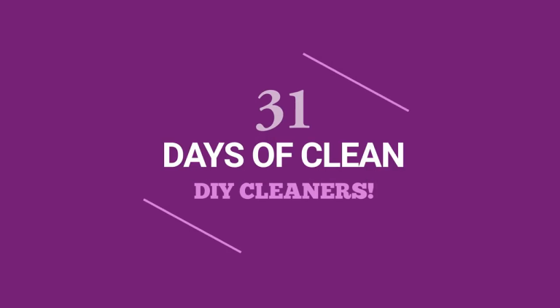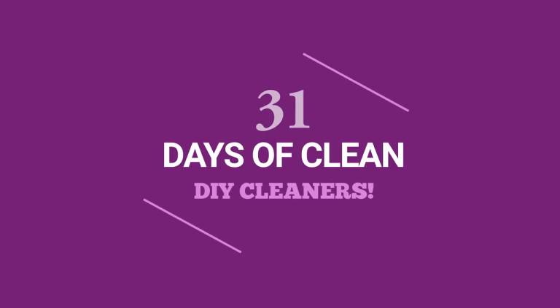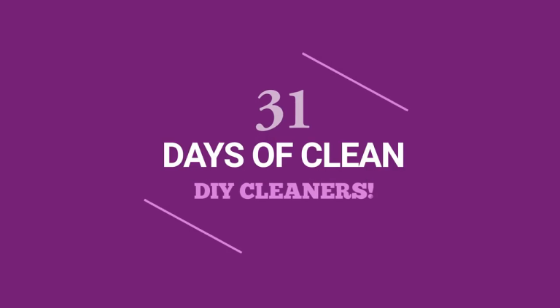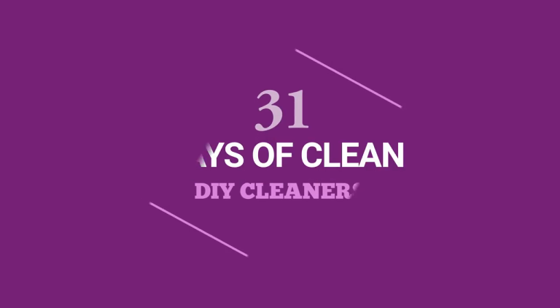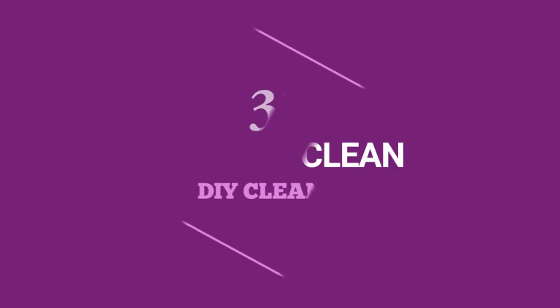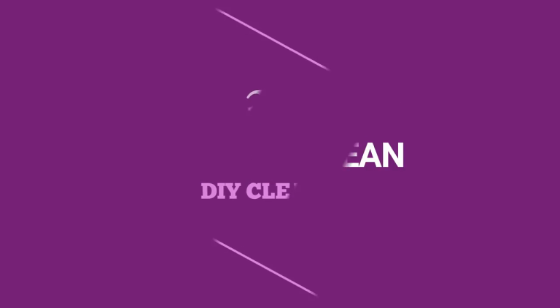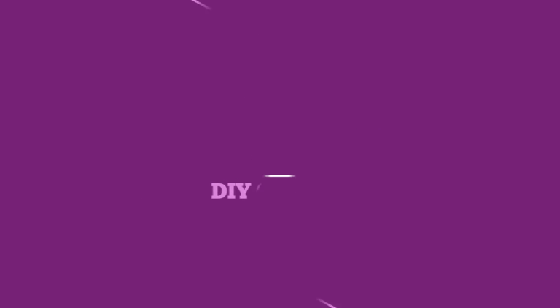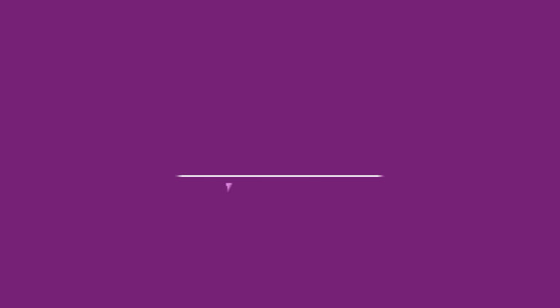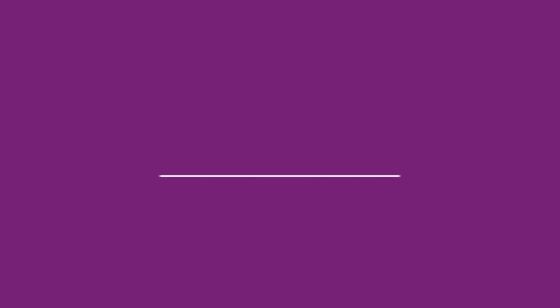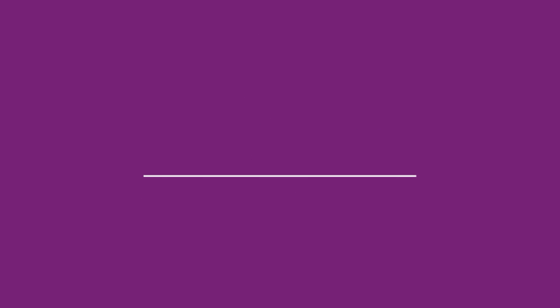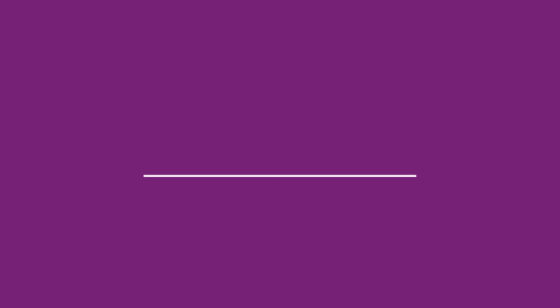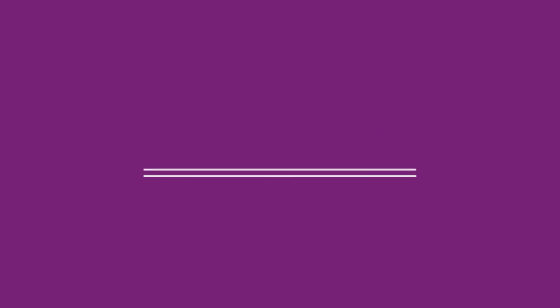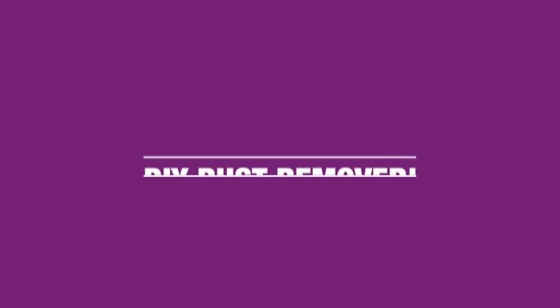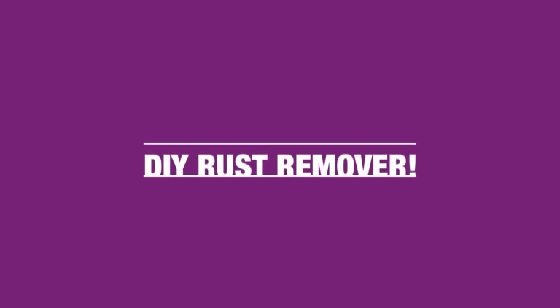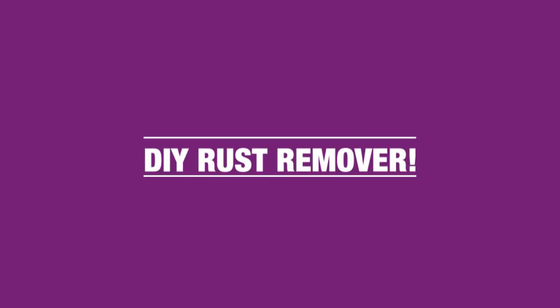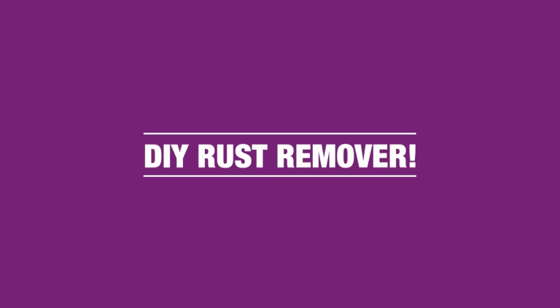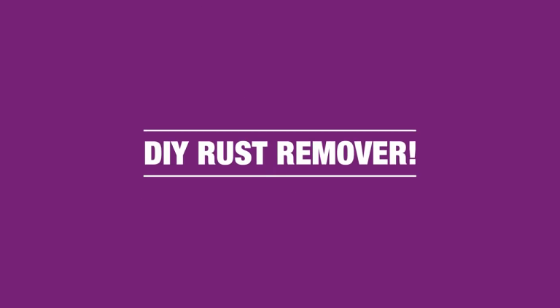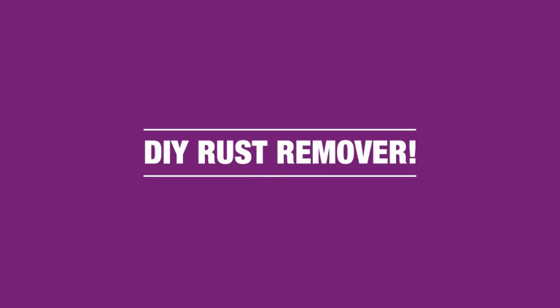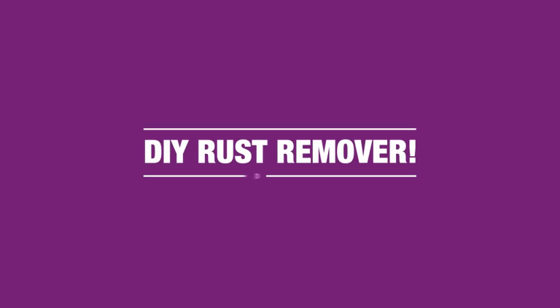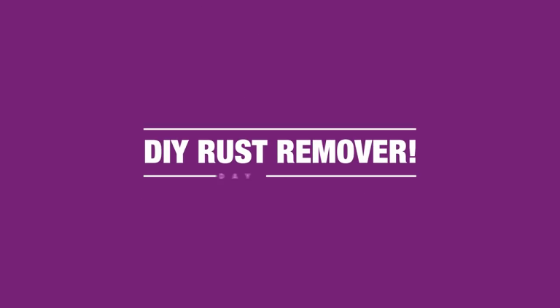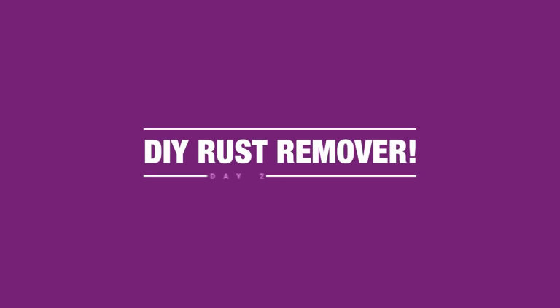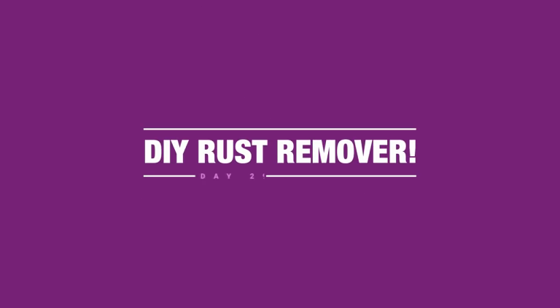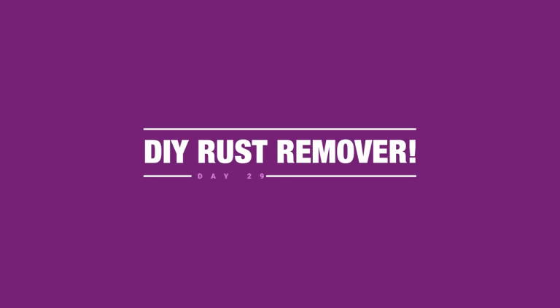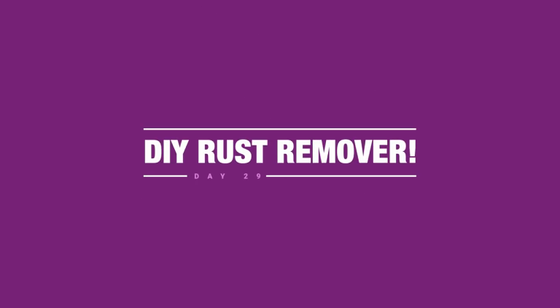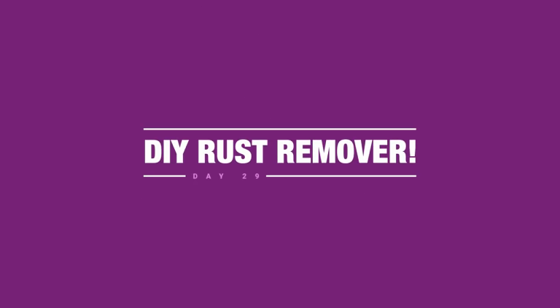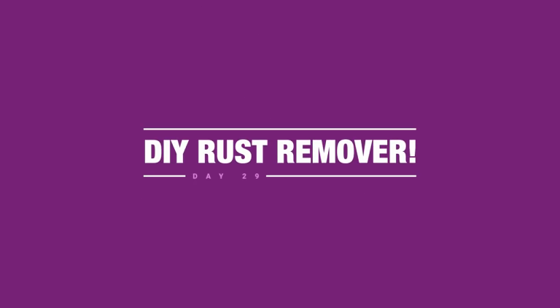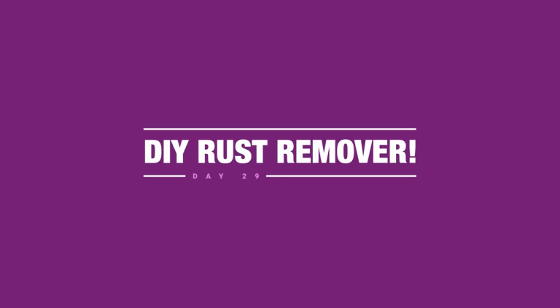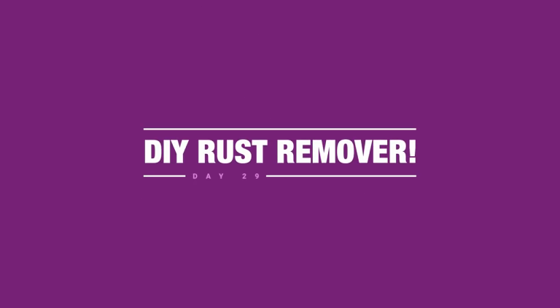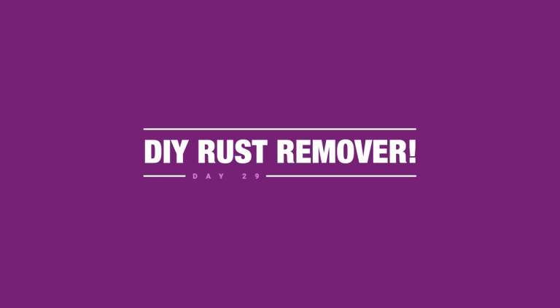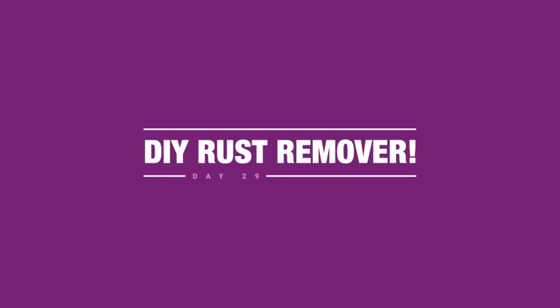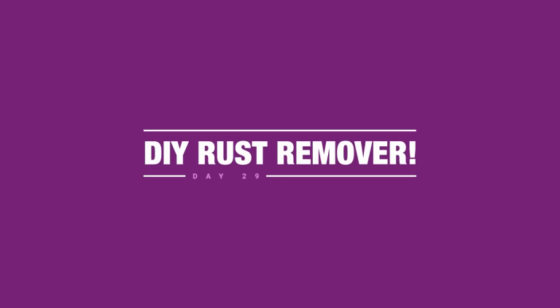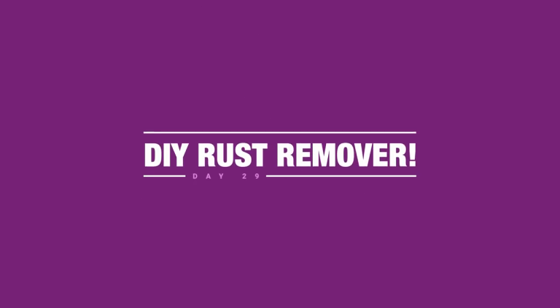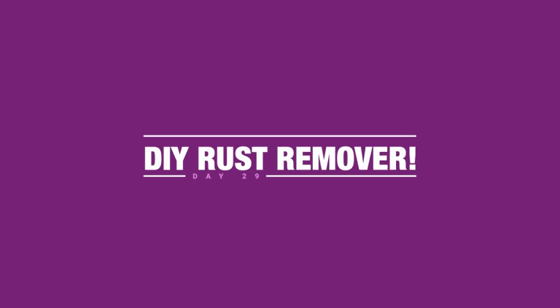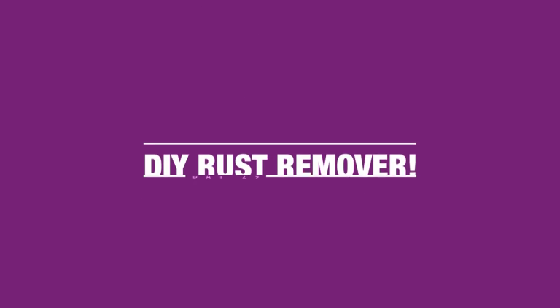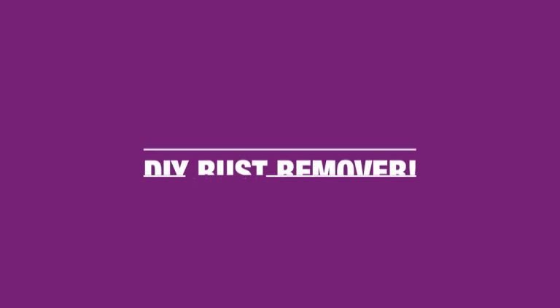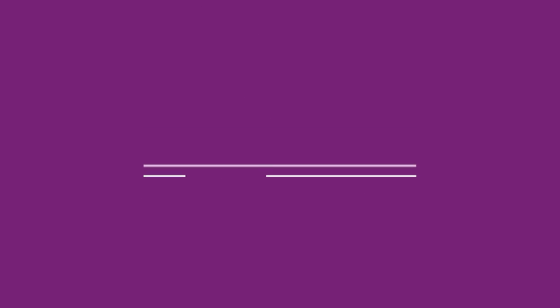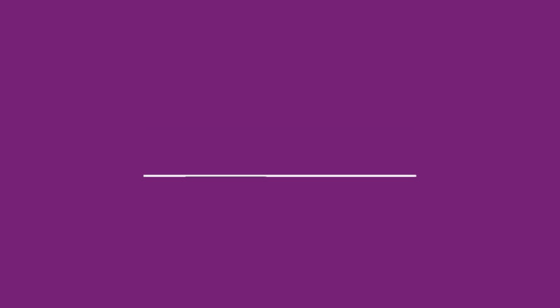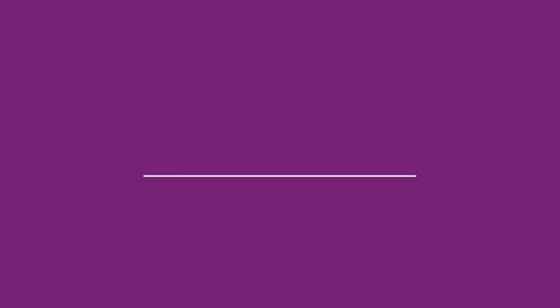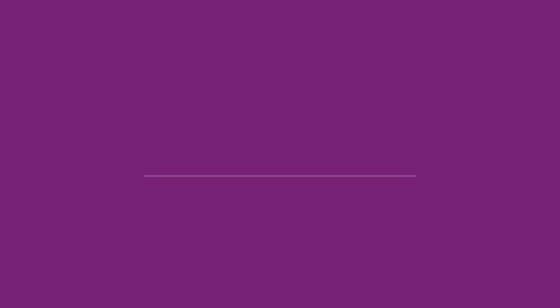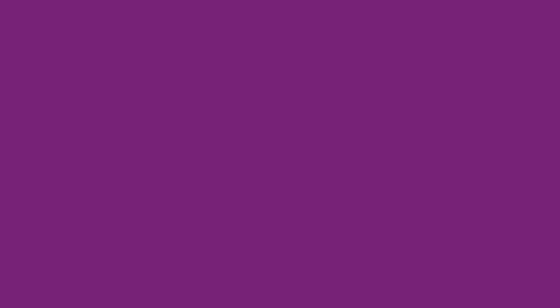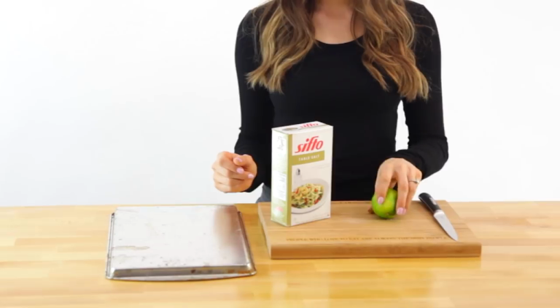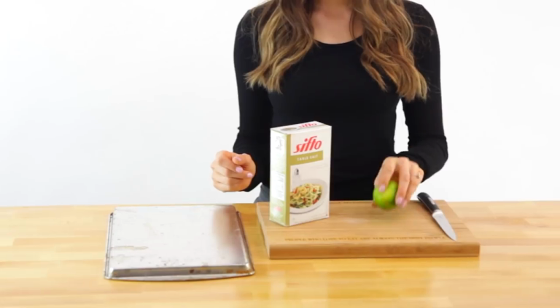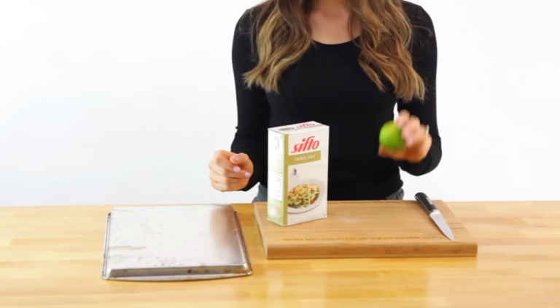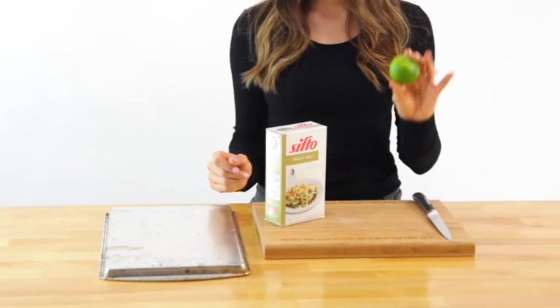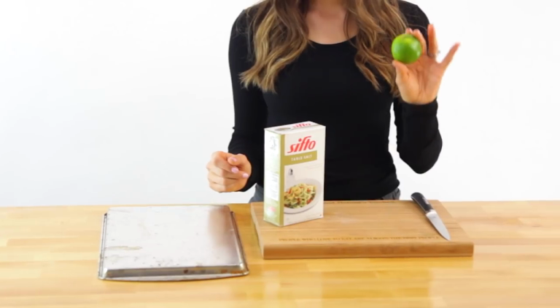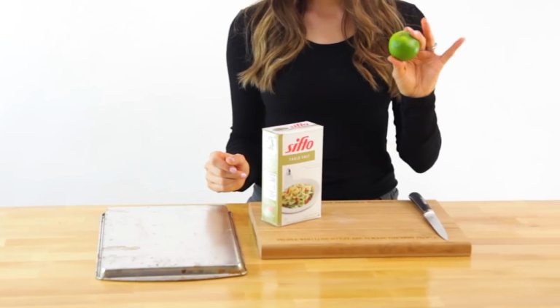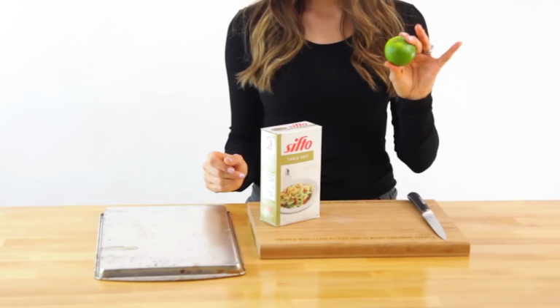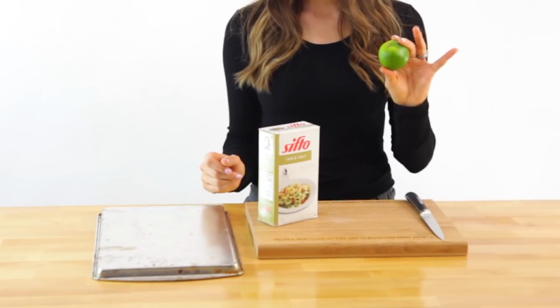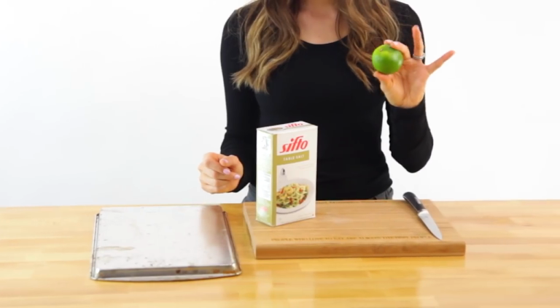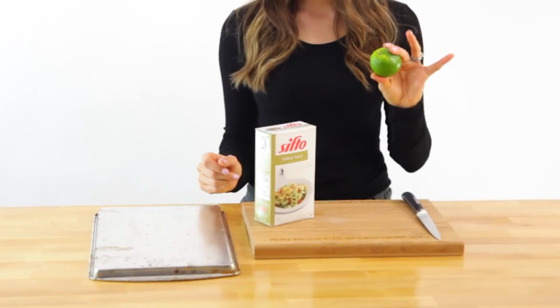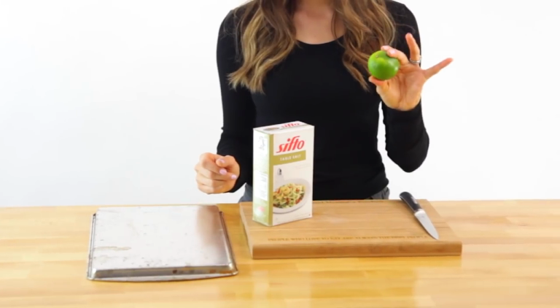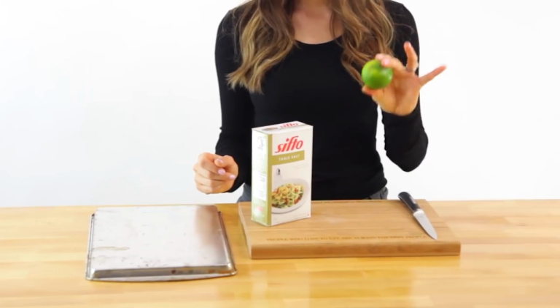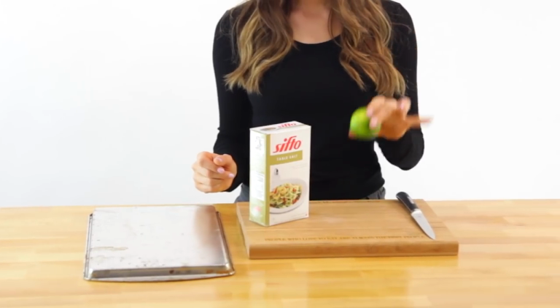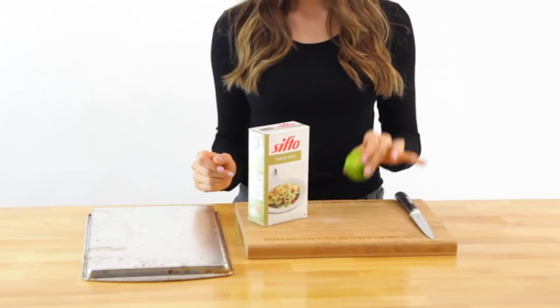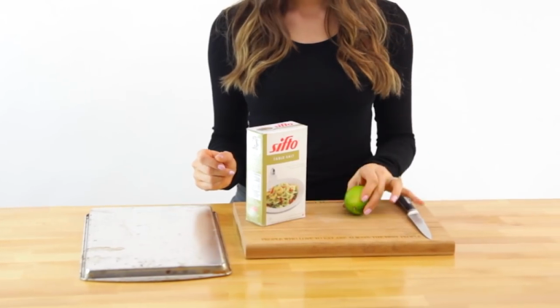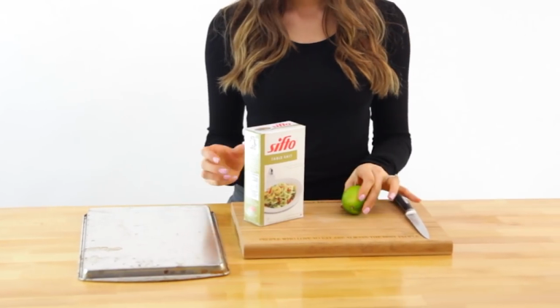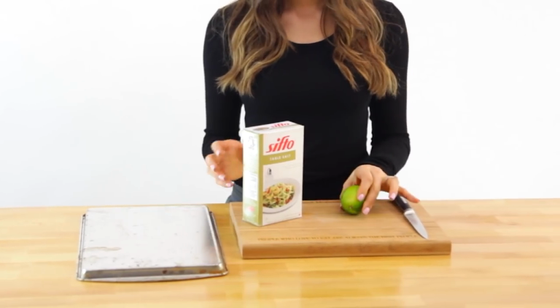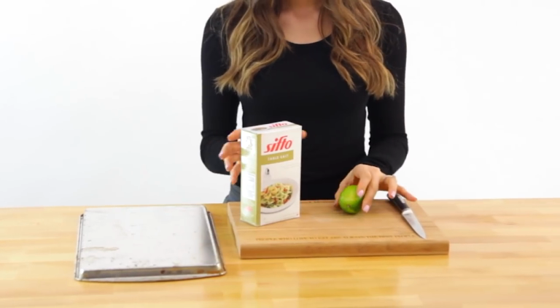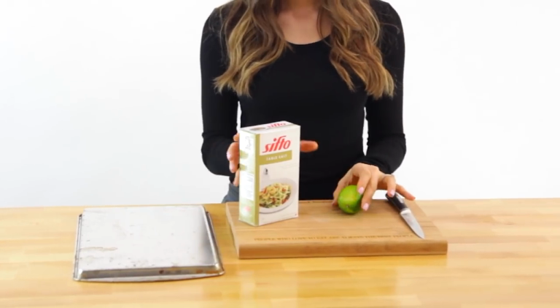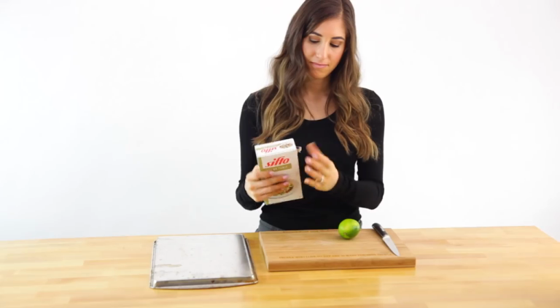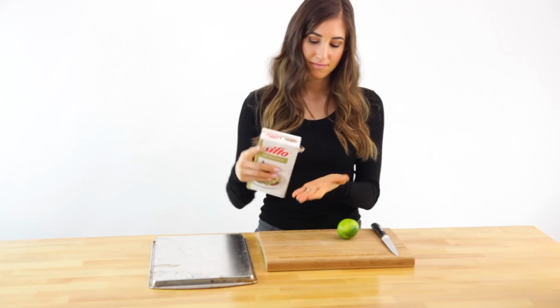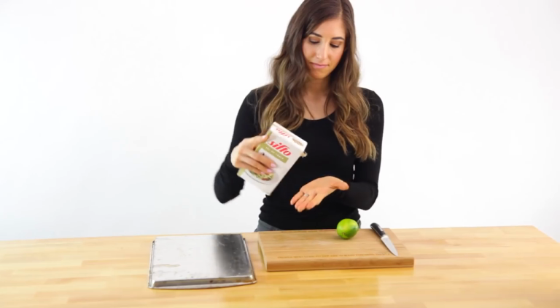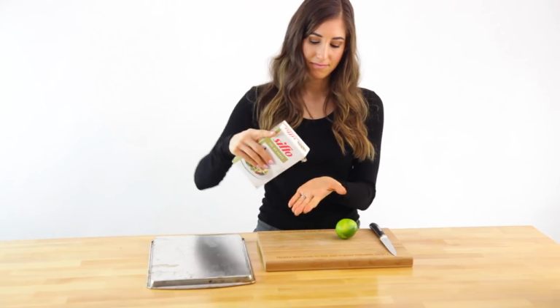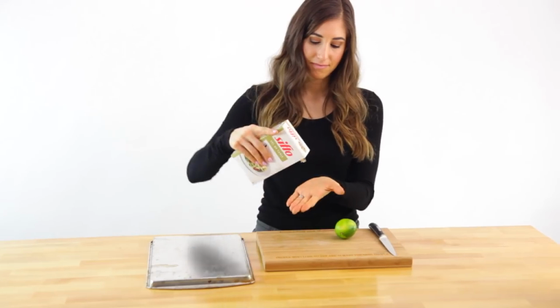Let's make a rust remover. For this recipe, you'll need a lime and some salt.